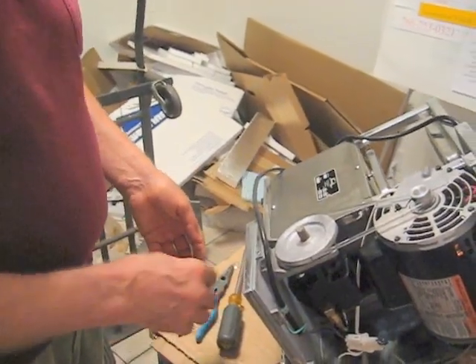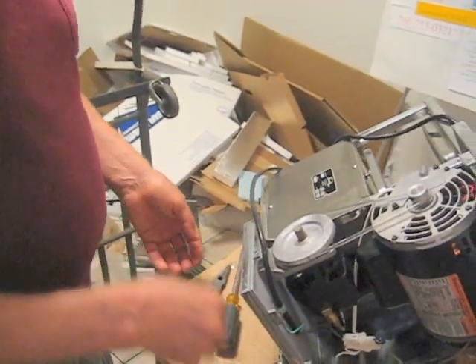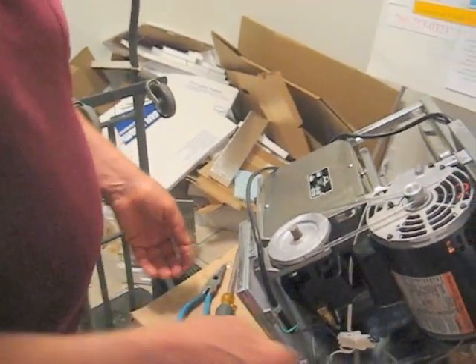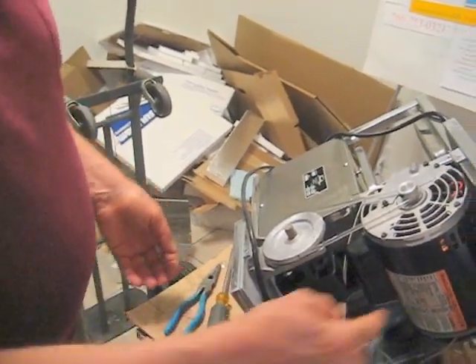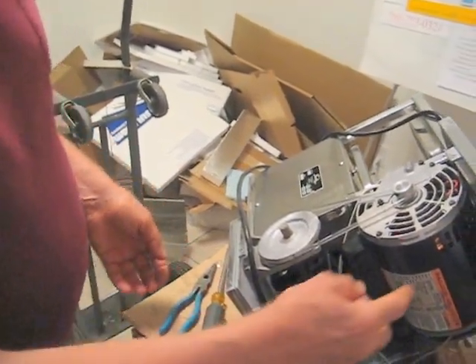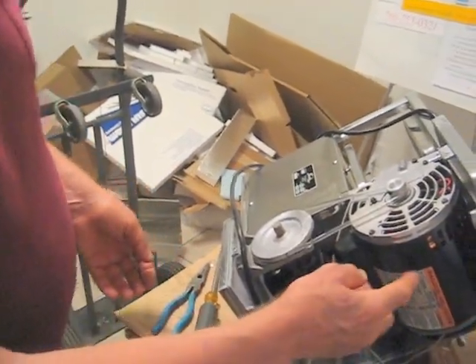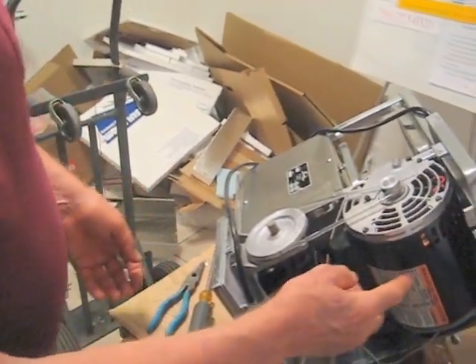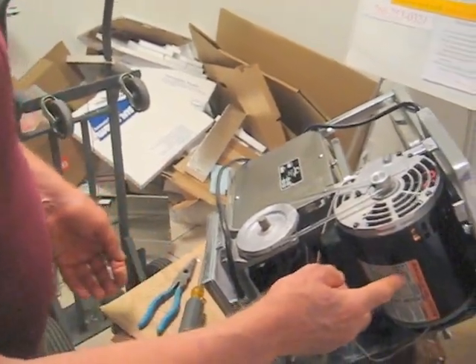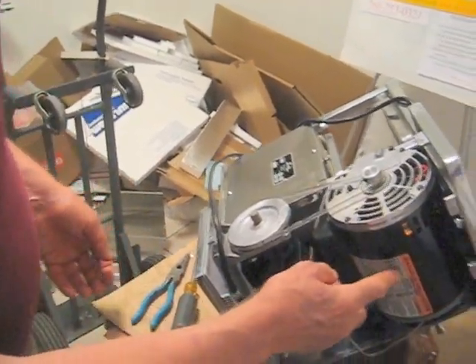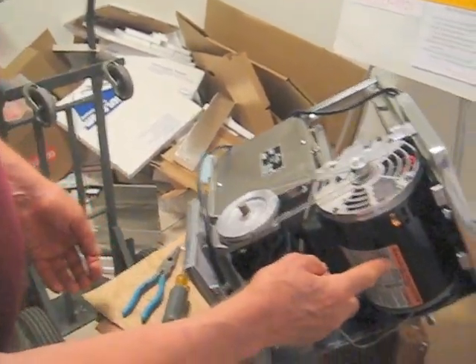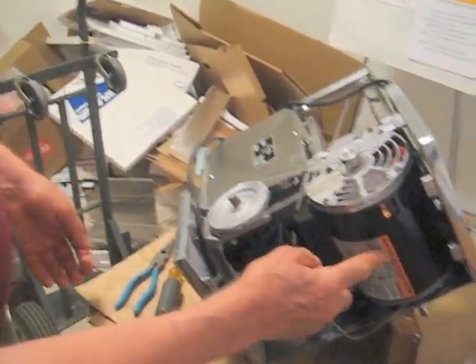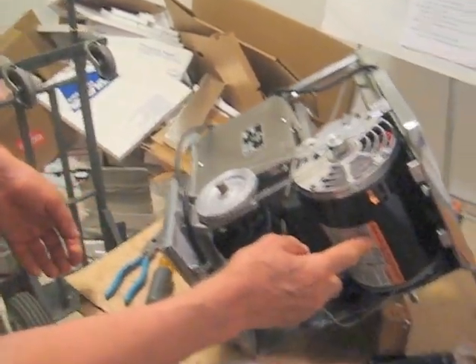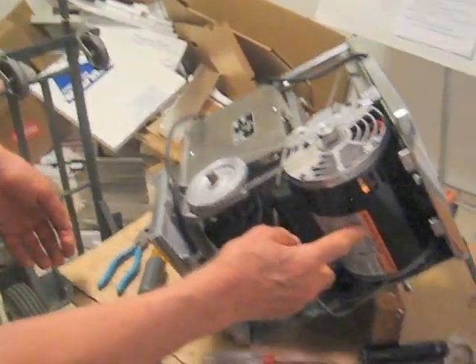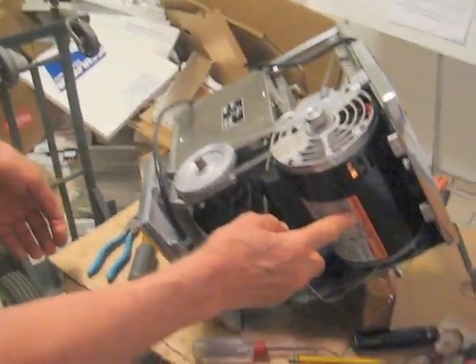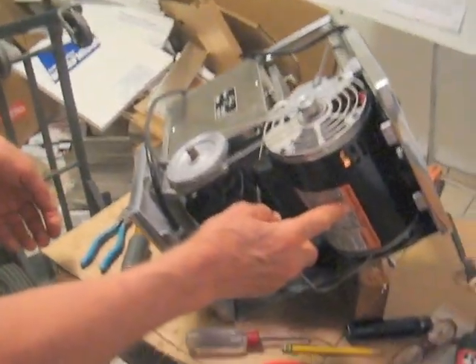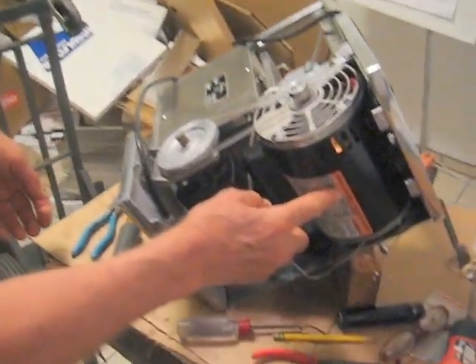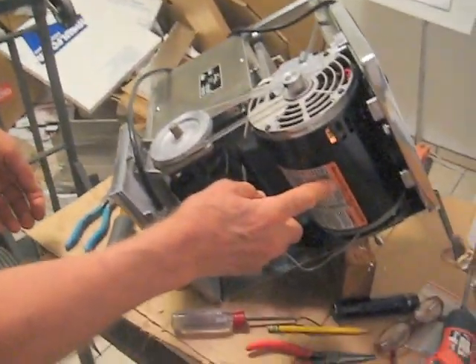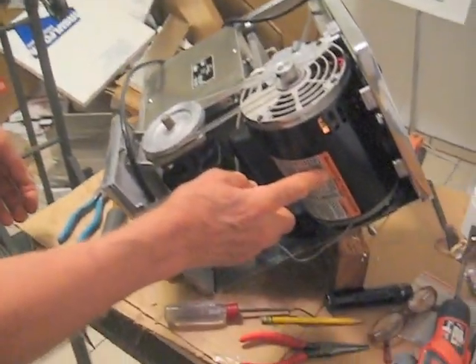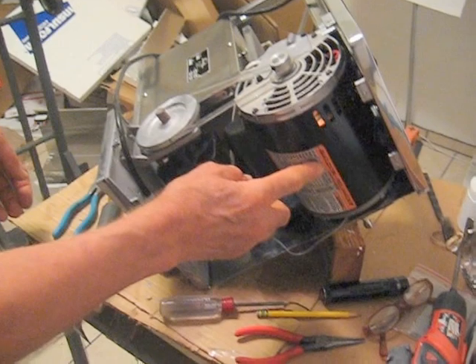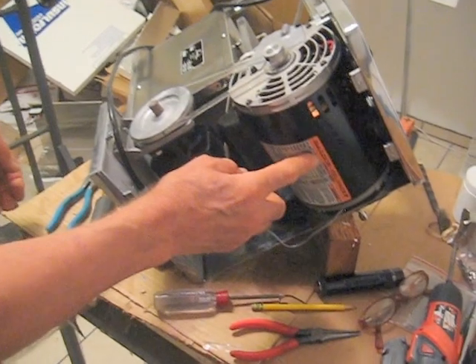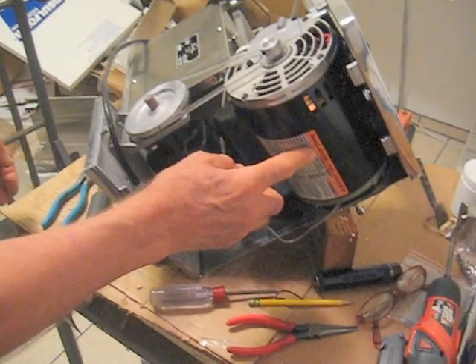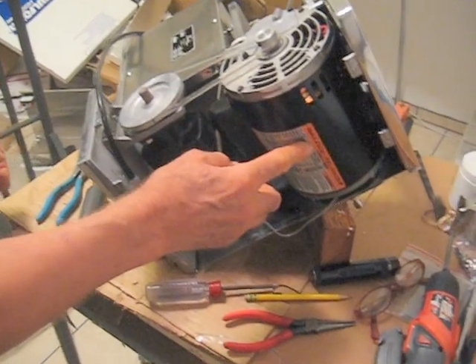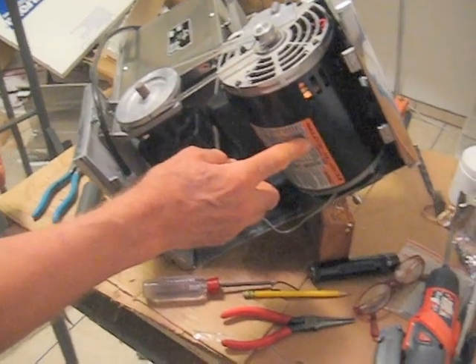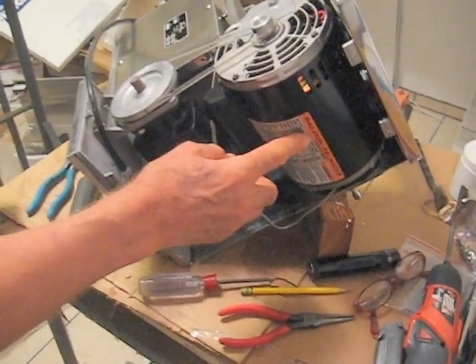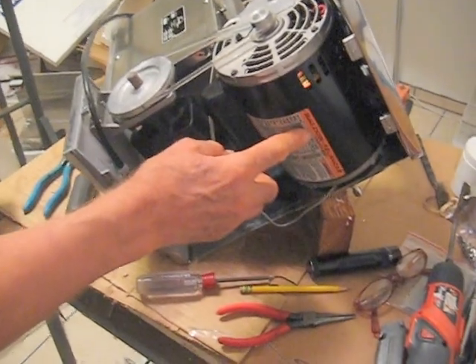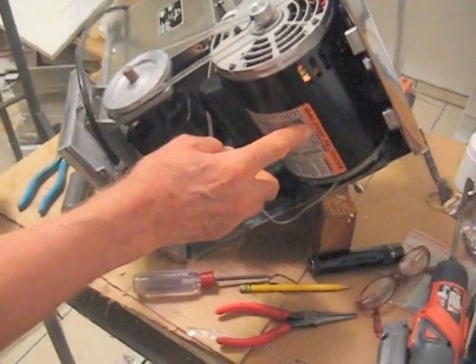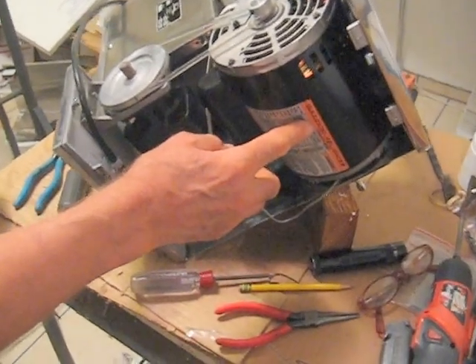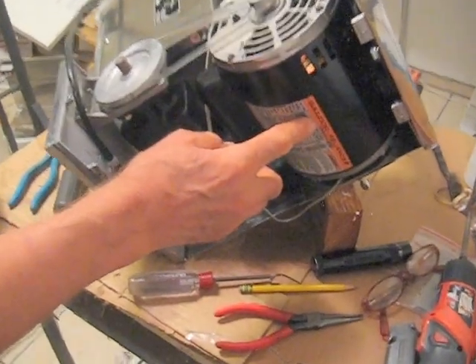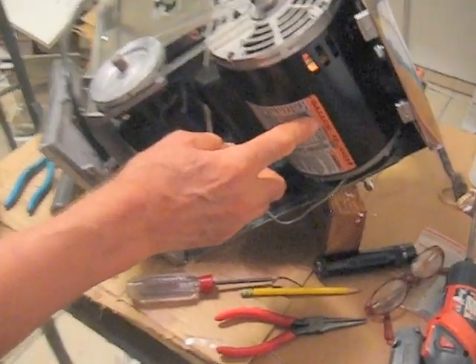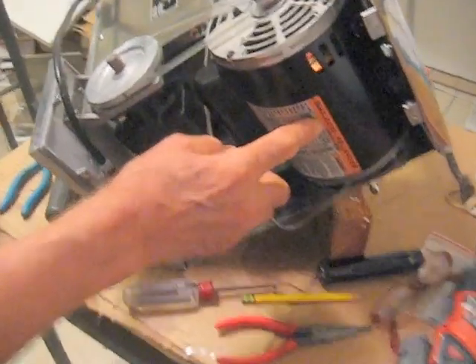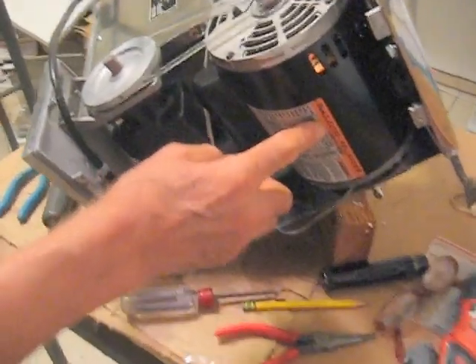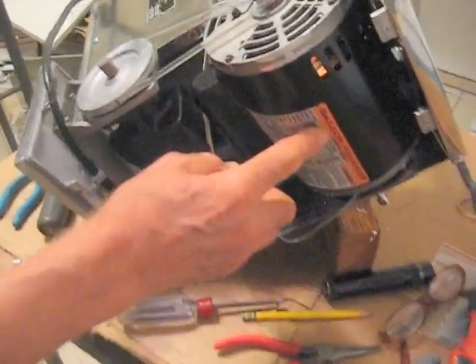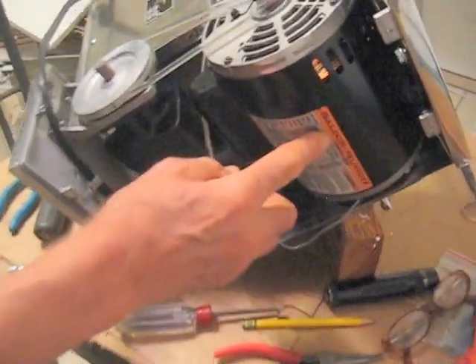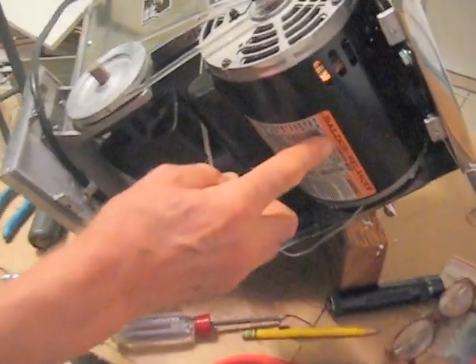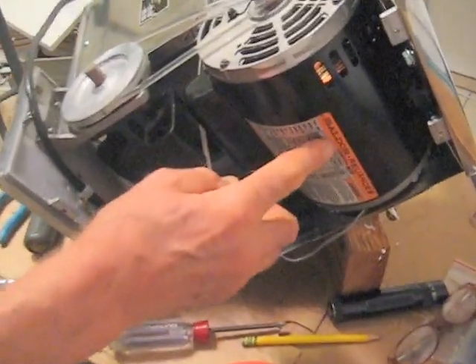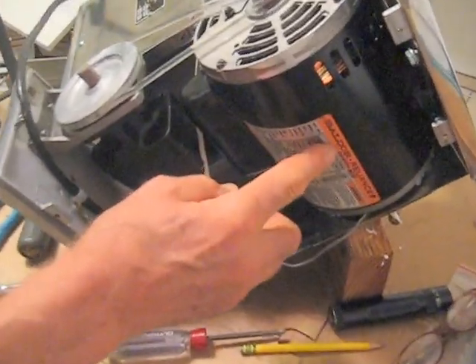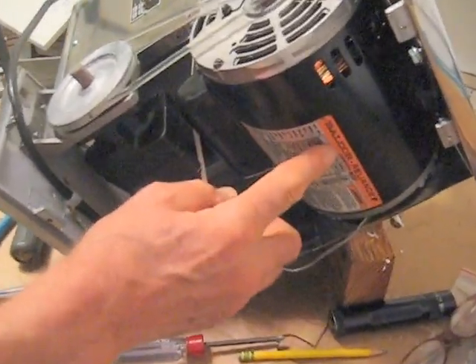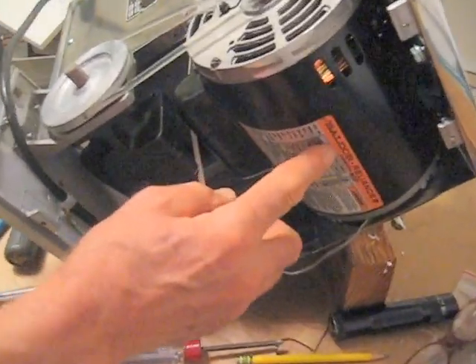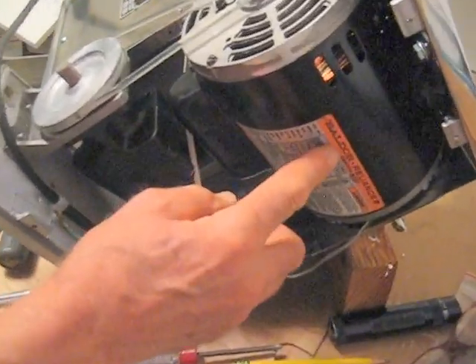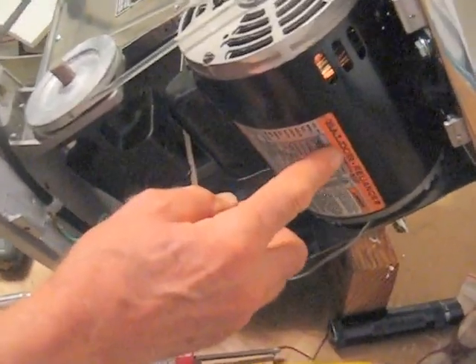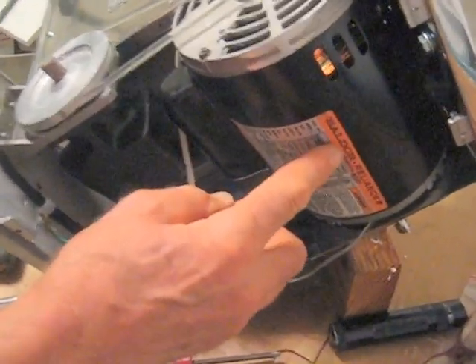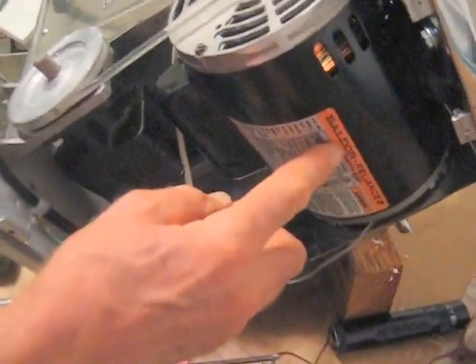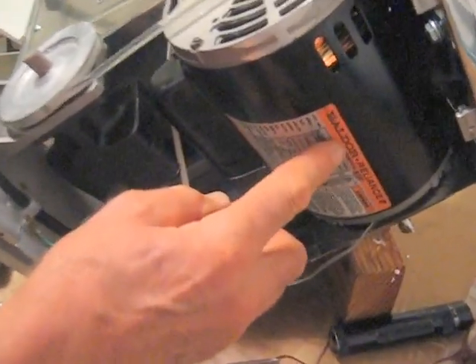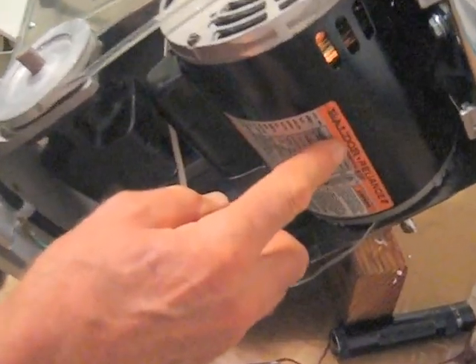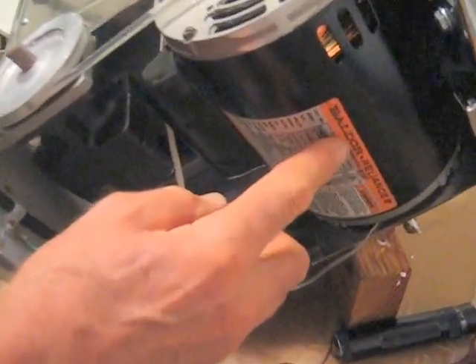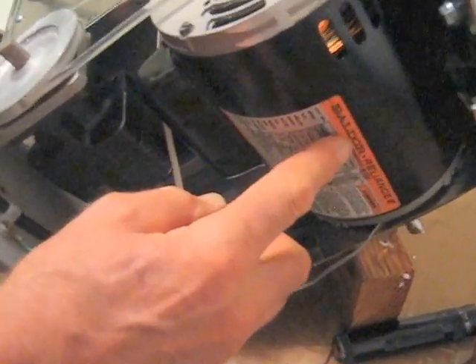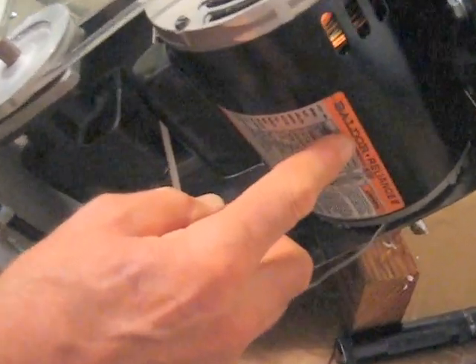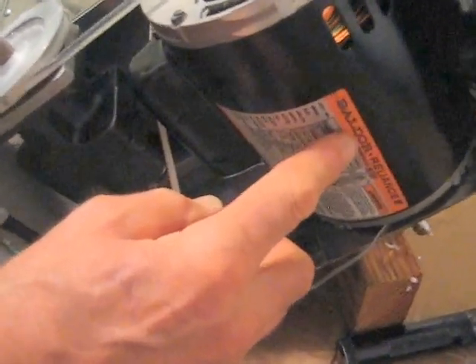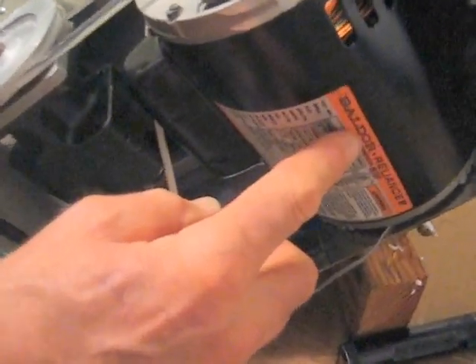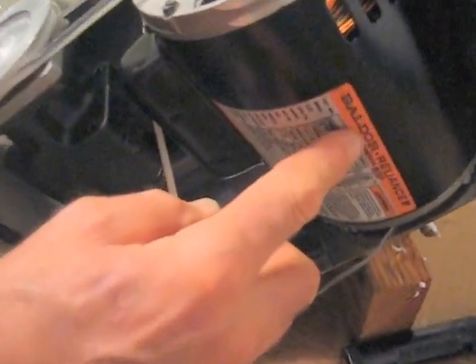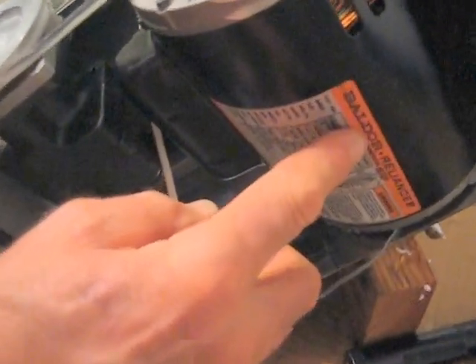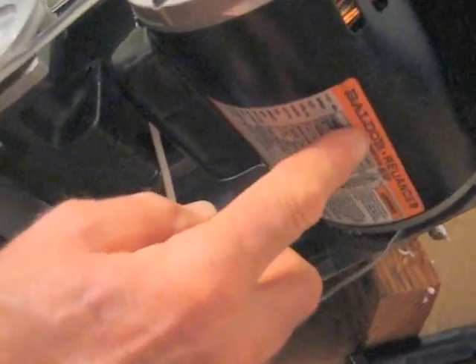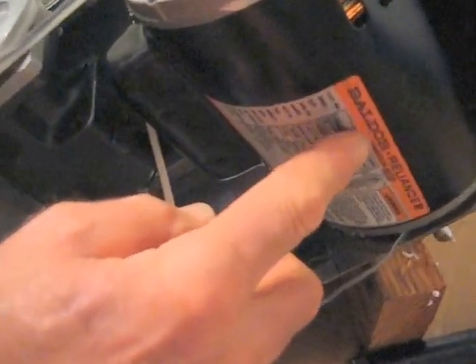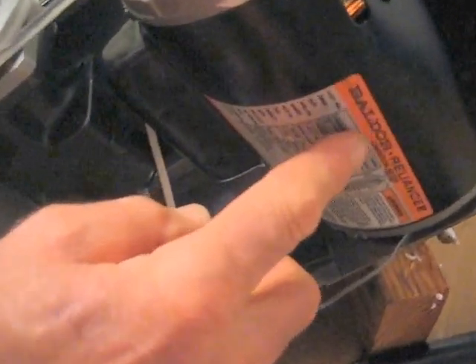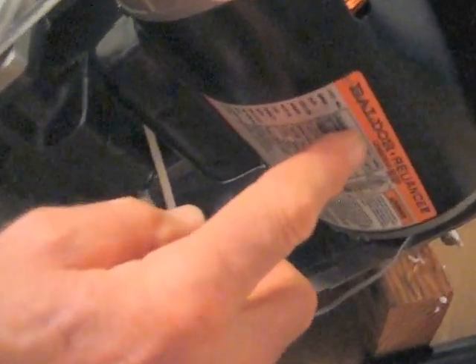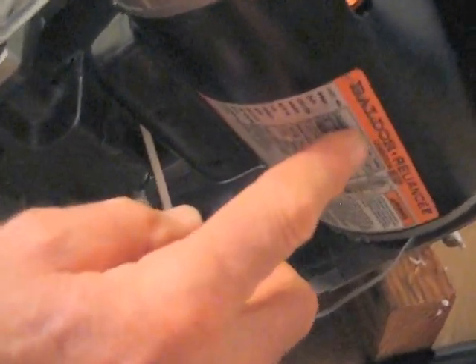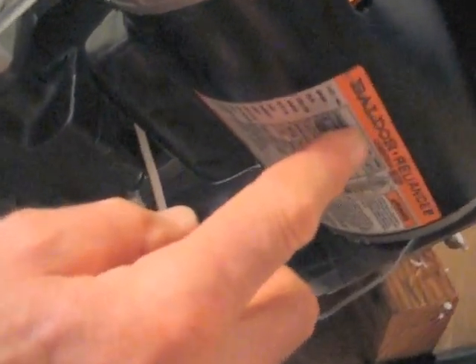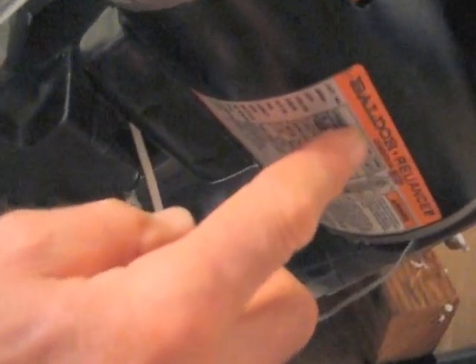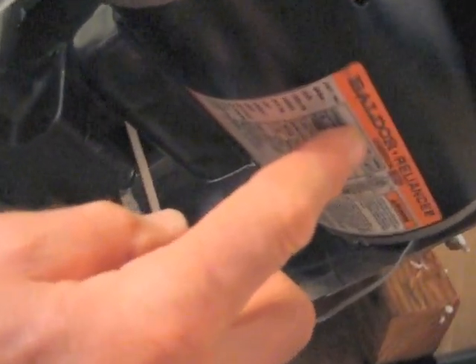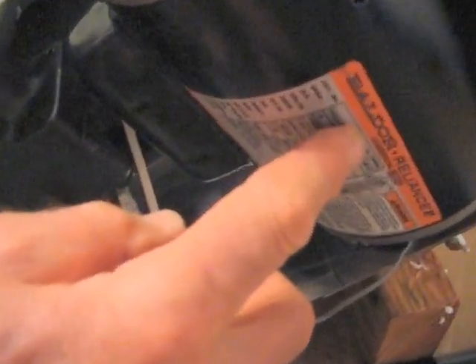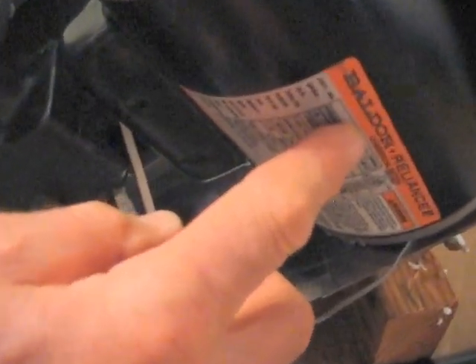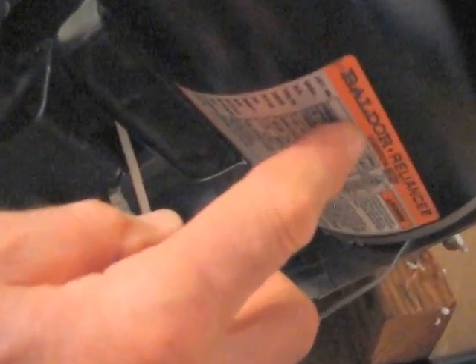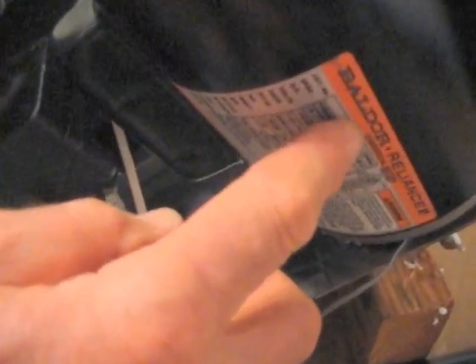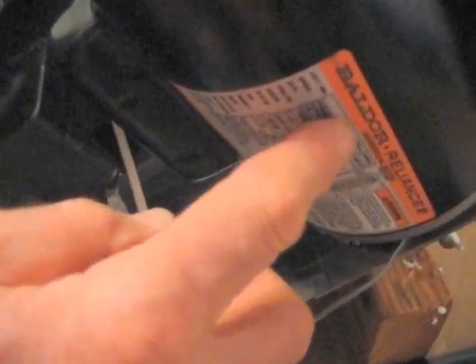Now you'll notice here it is a bell door motor. Can you do a close up of that, David? A bell door motor.